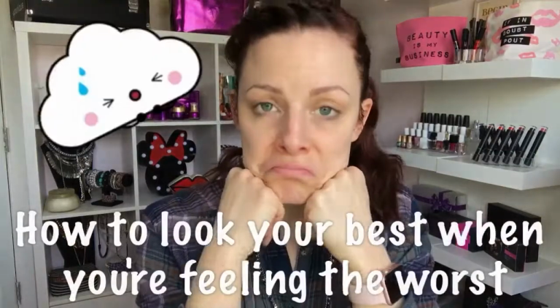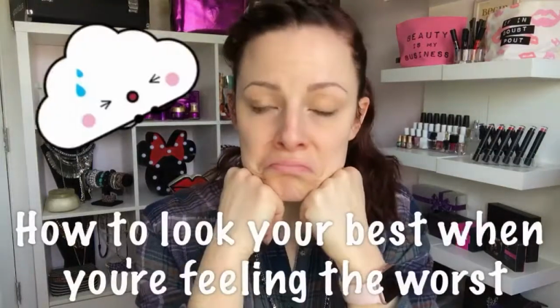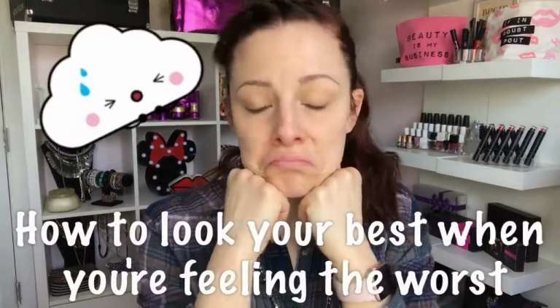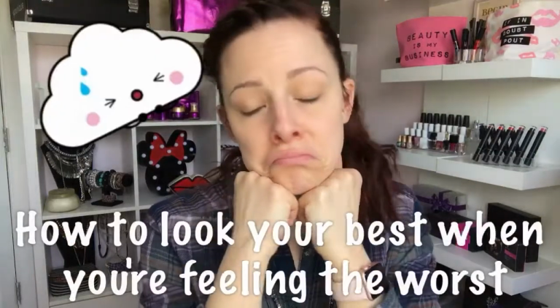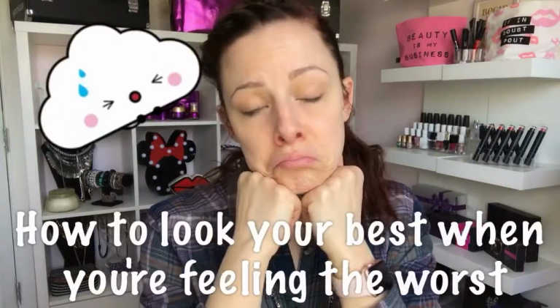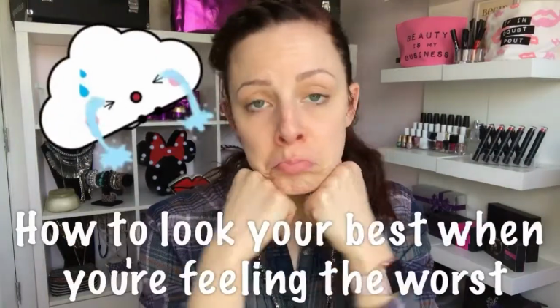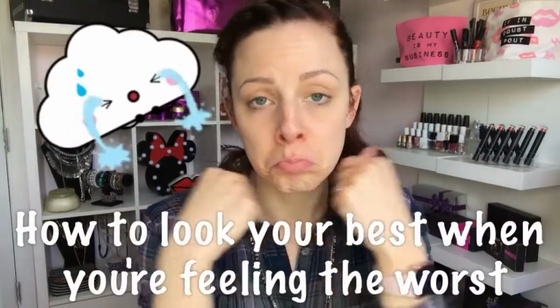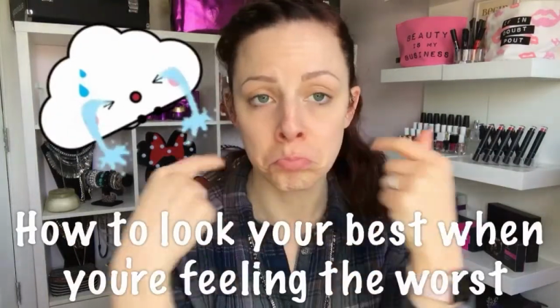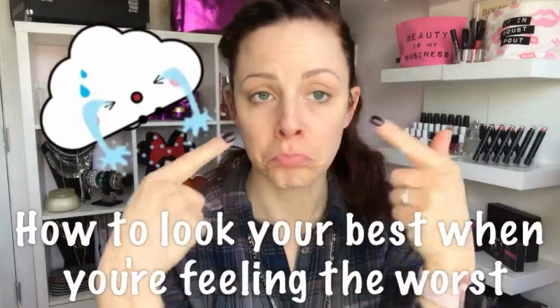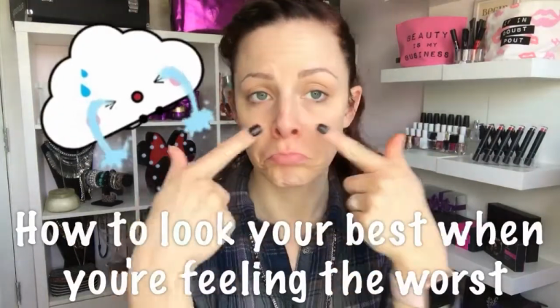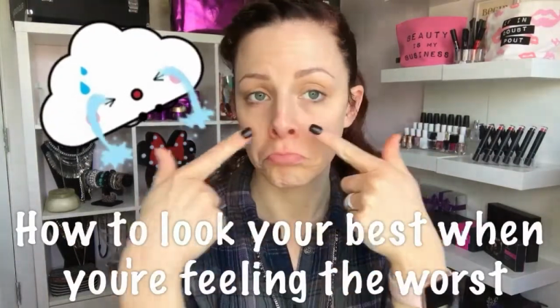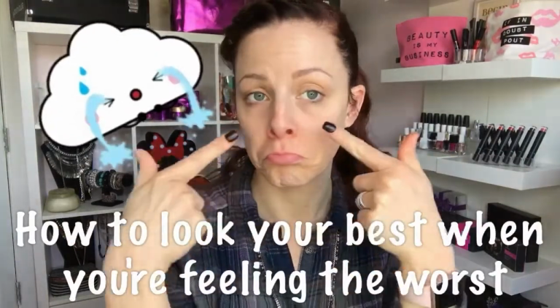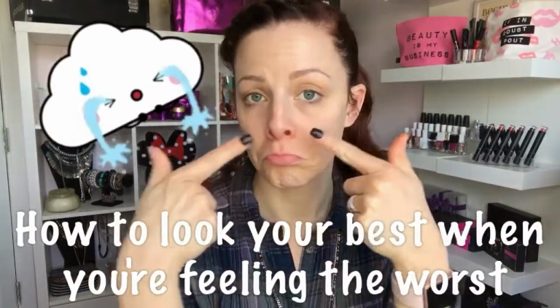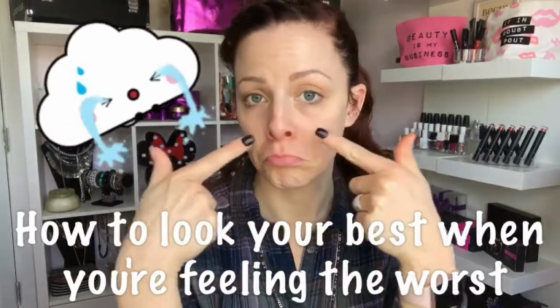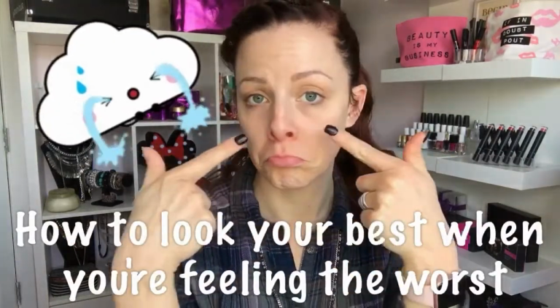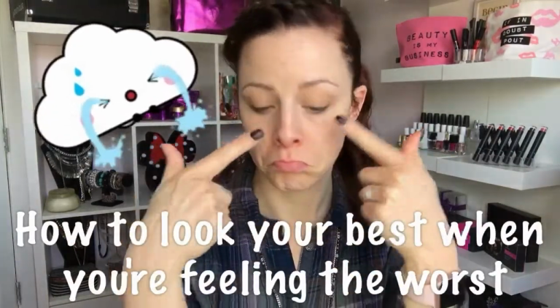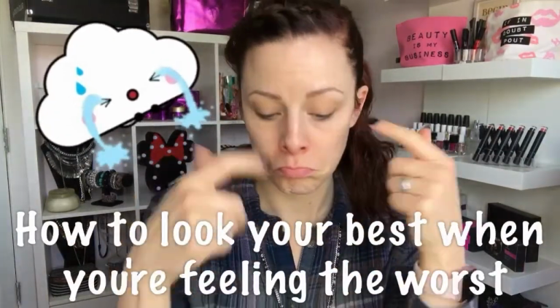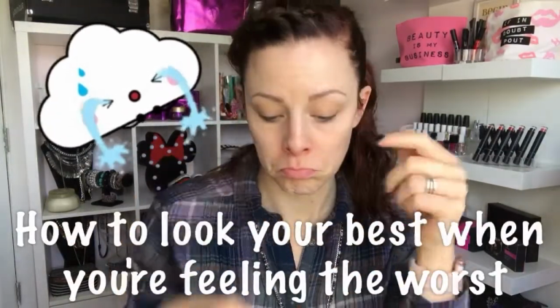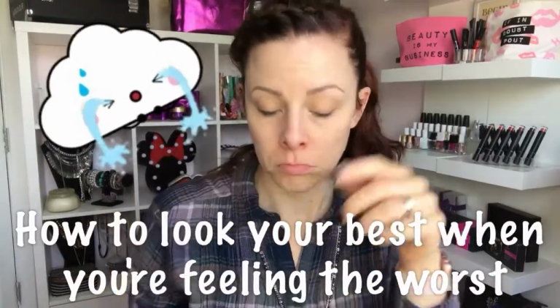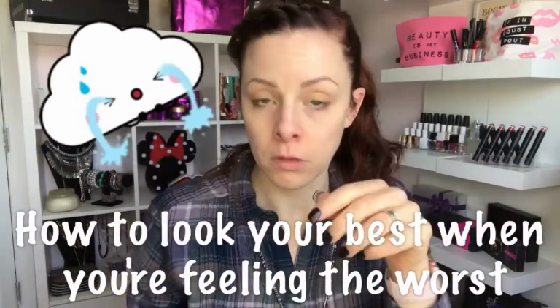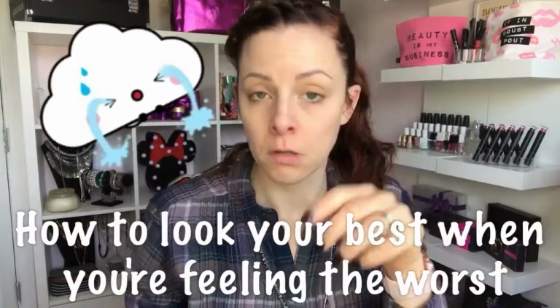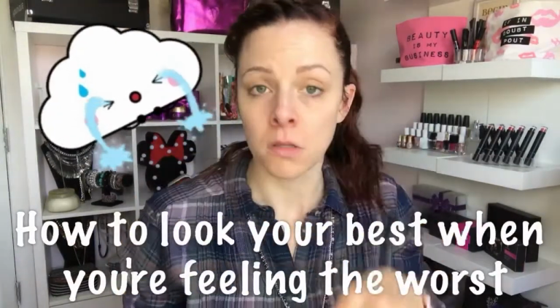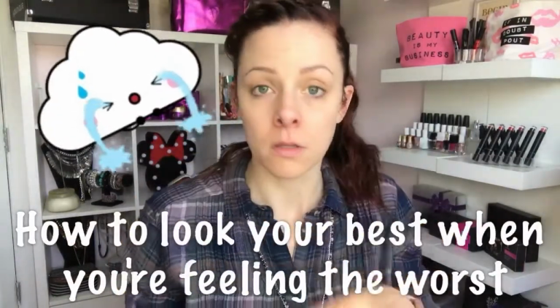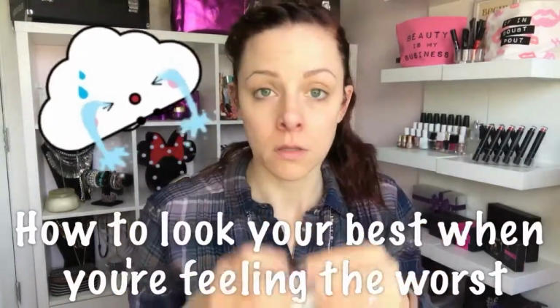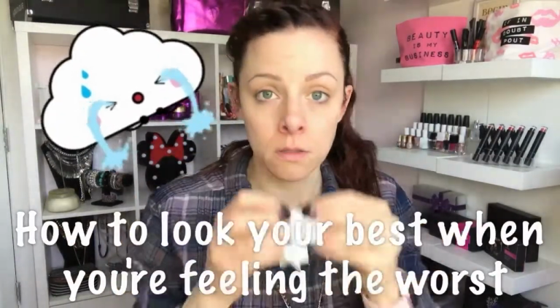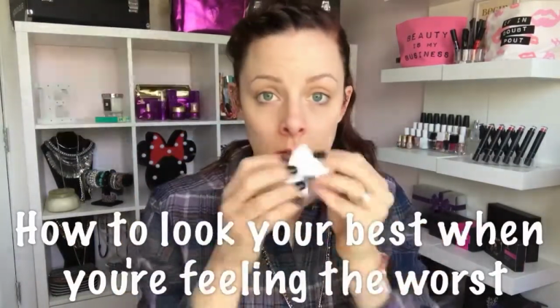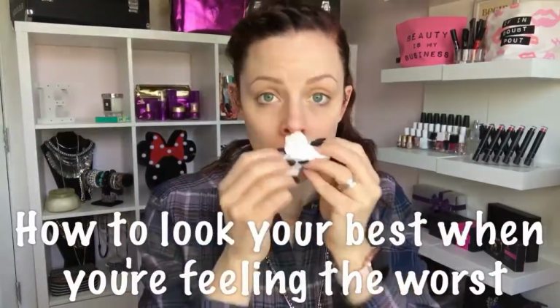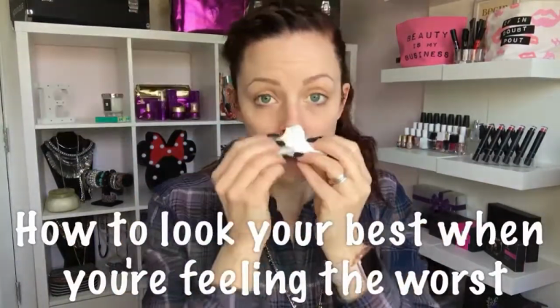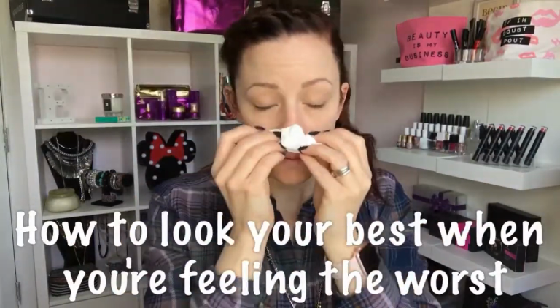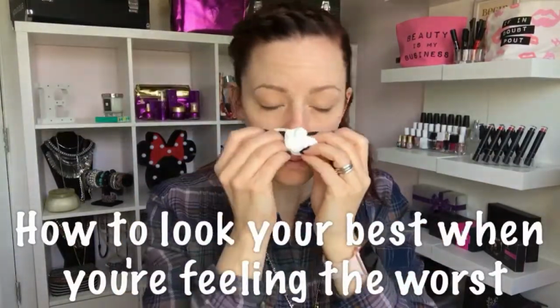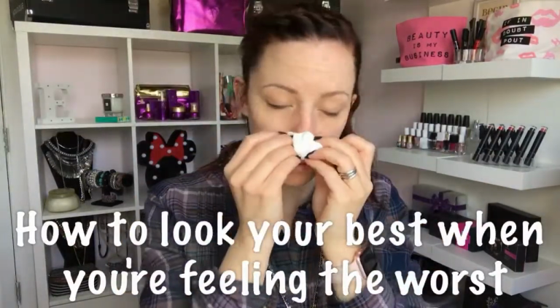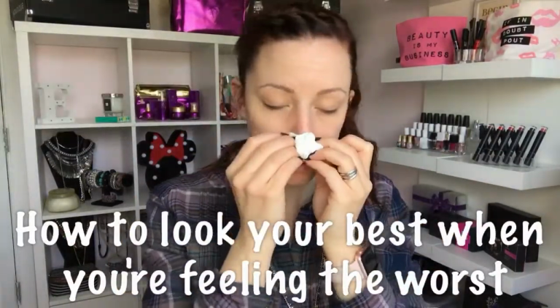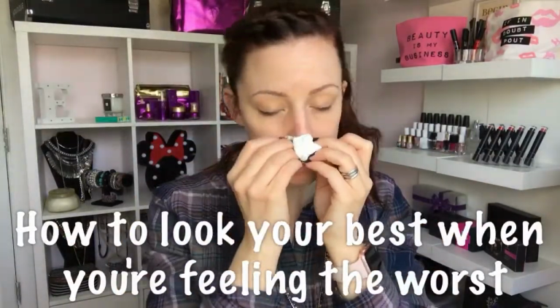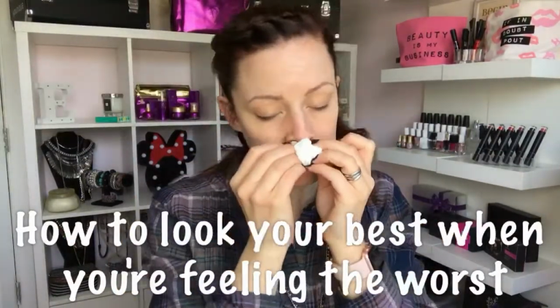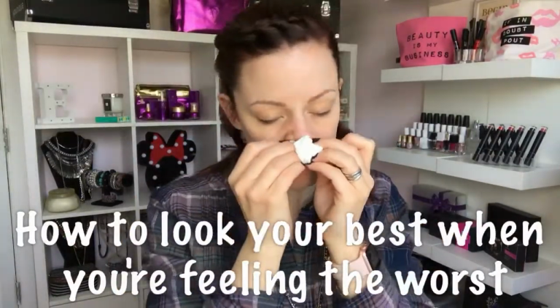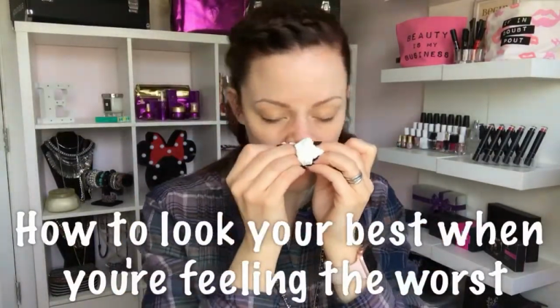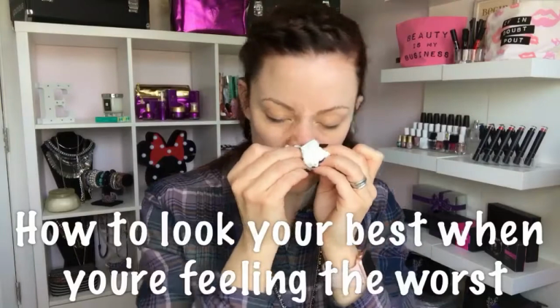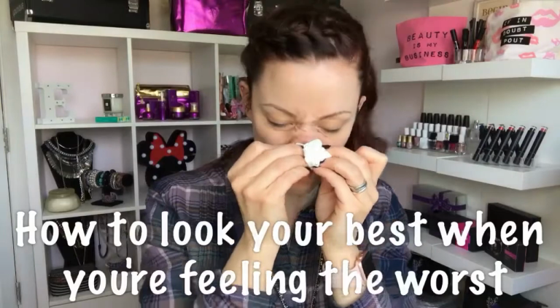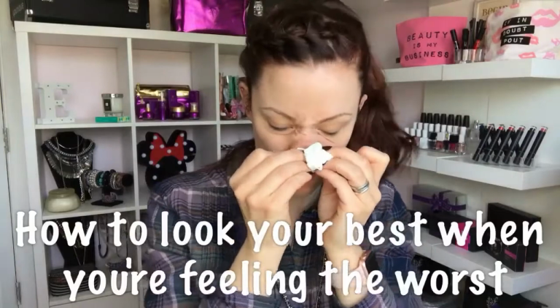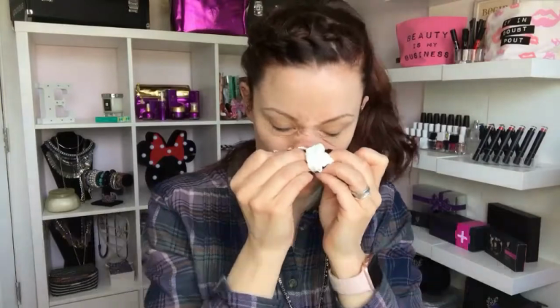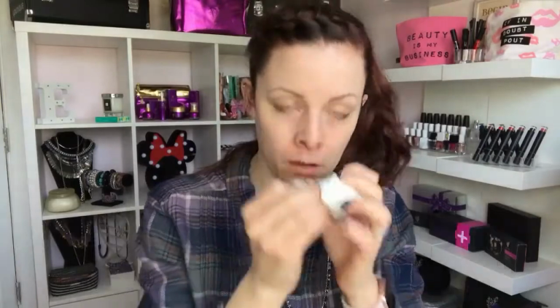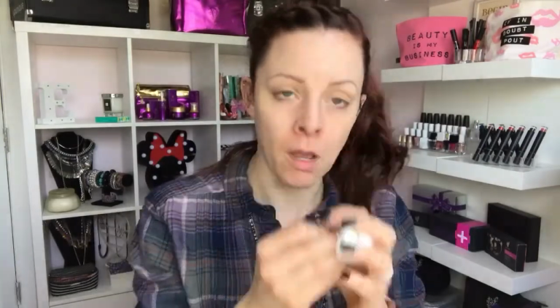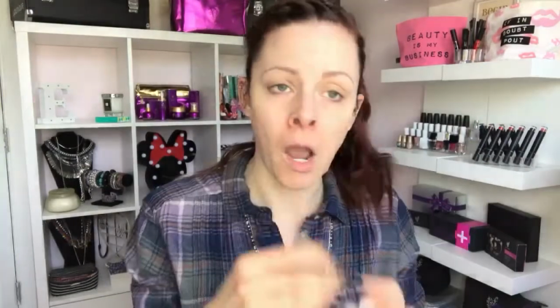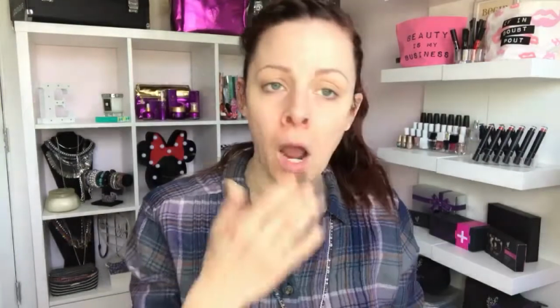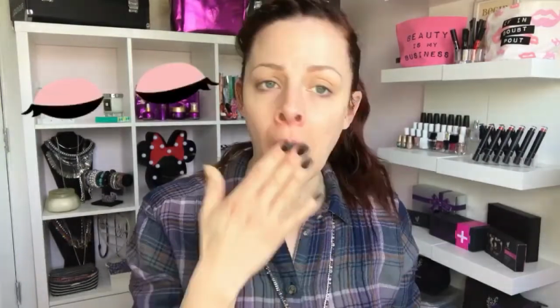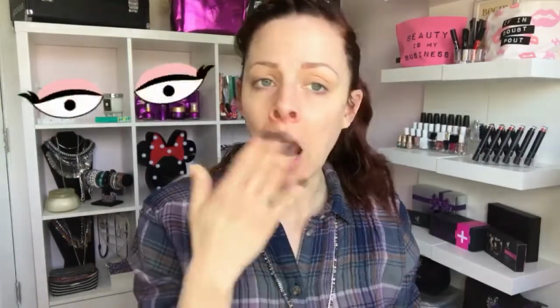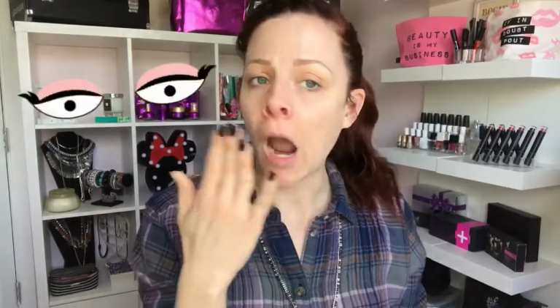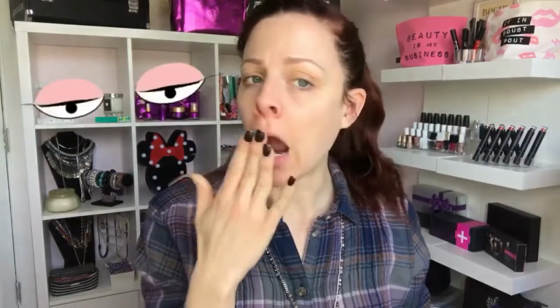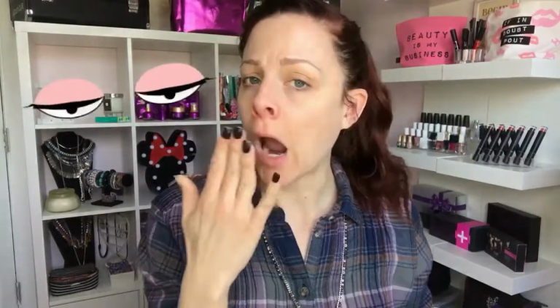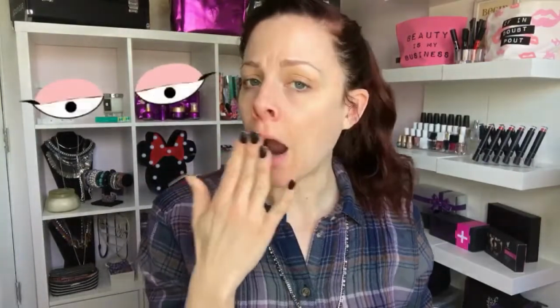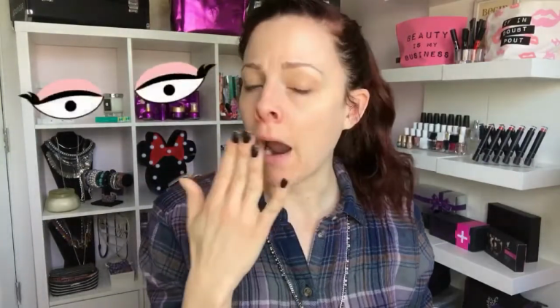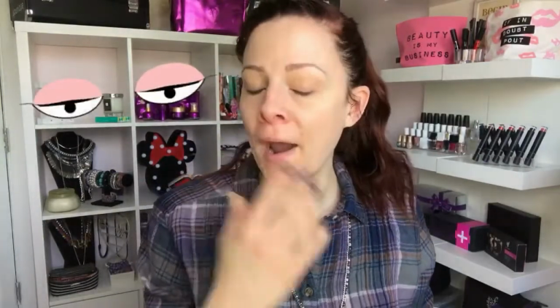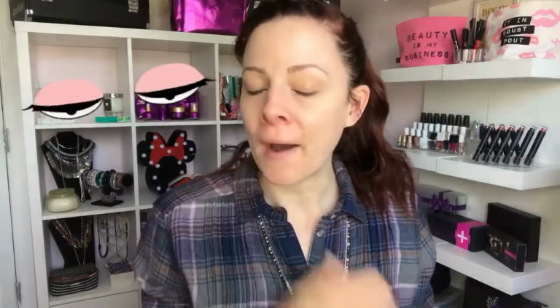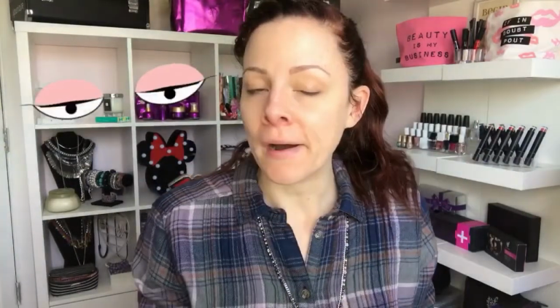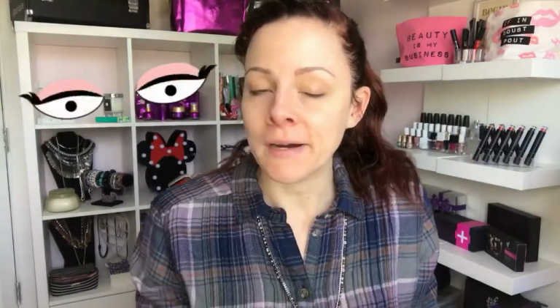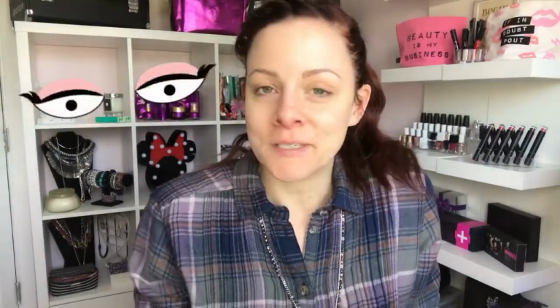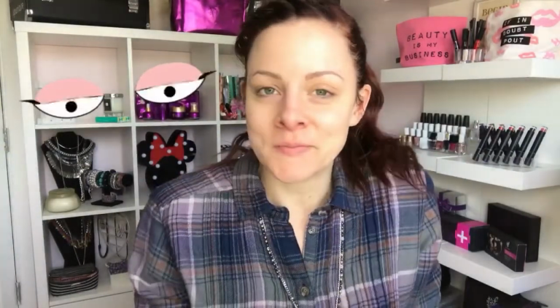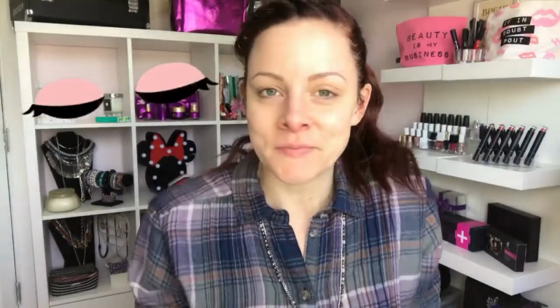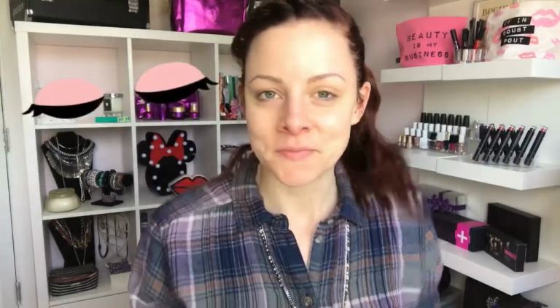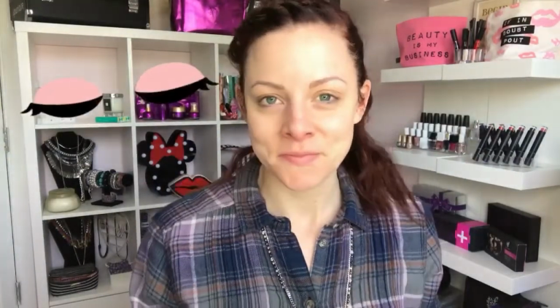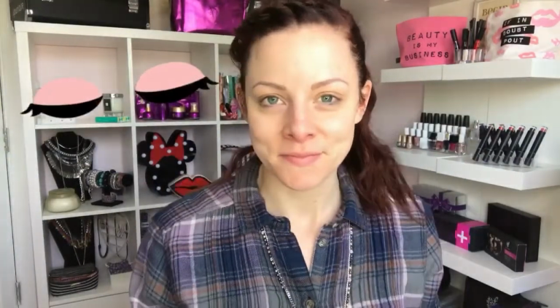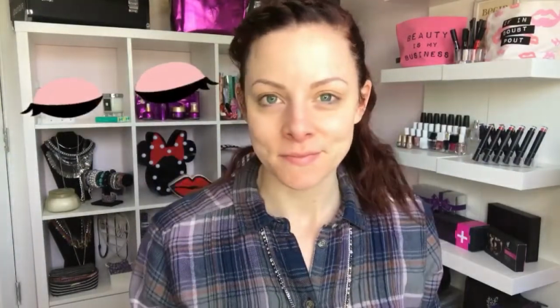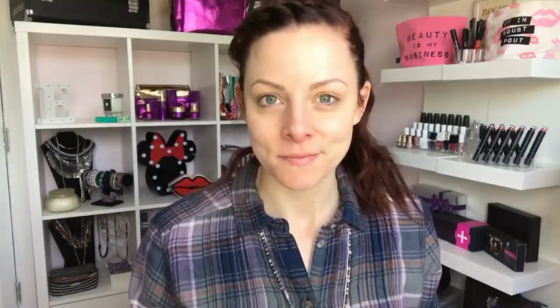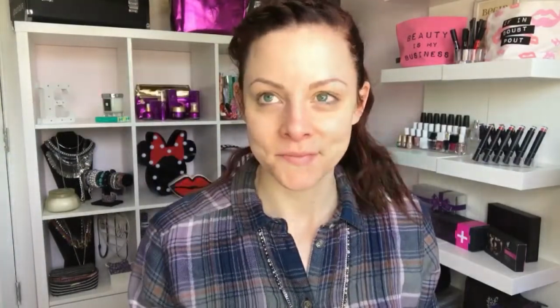Hey ladies, yep I am sick, so this video is some great tips and tricks on how to look your best when you're feeling under the weather.